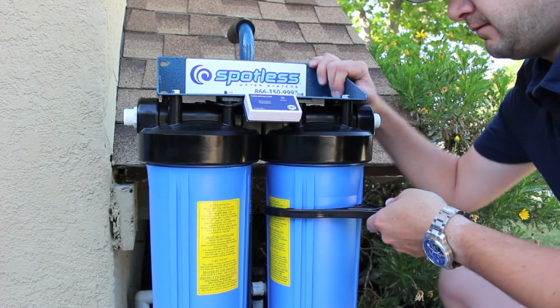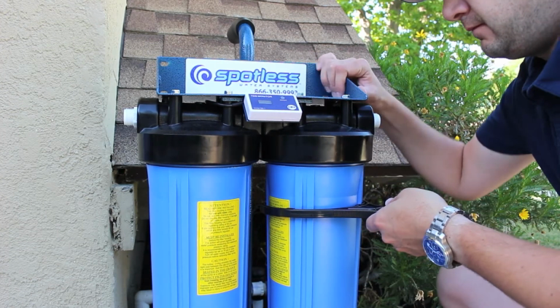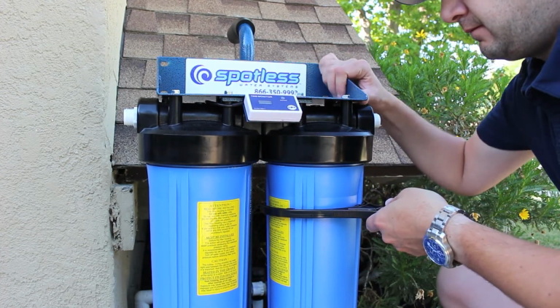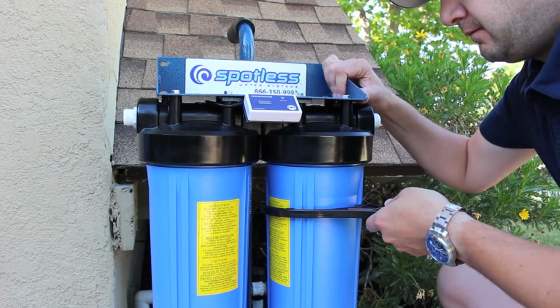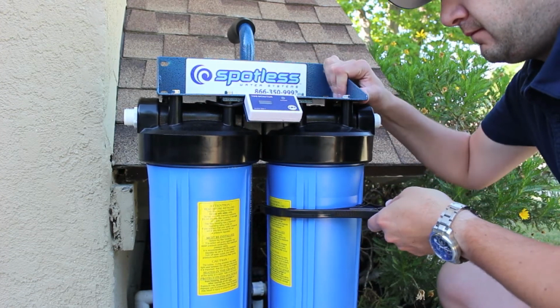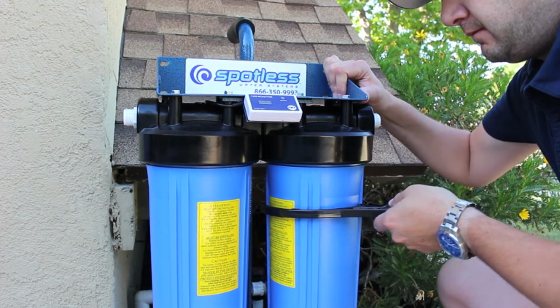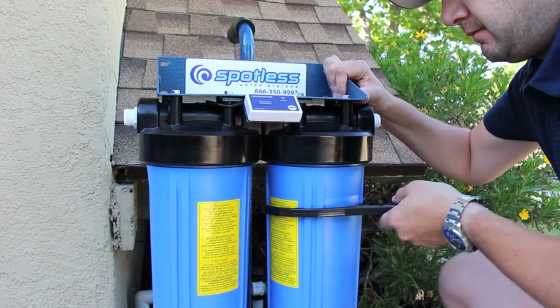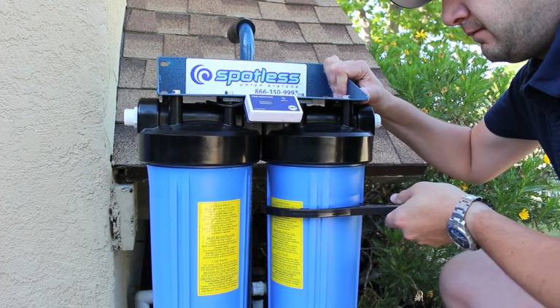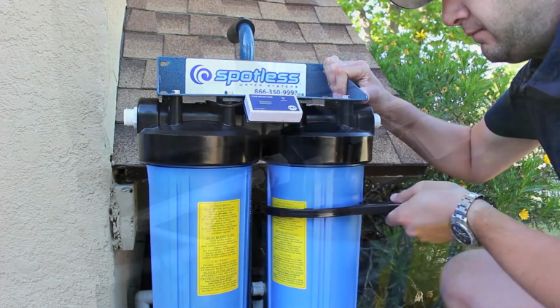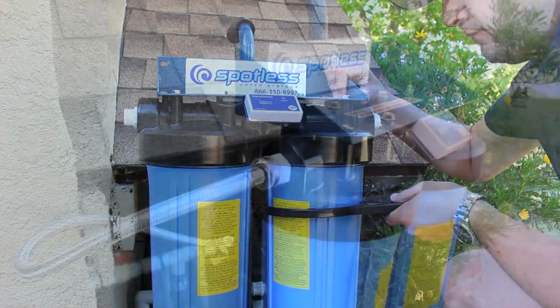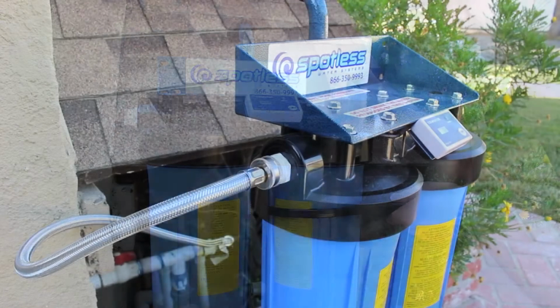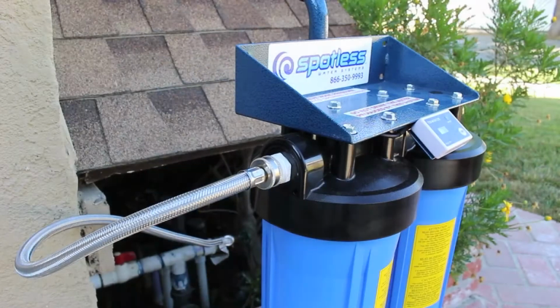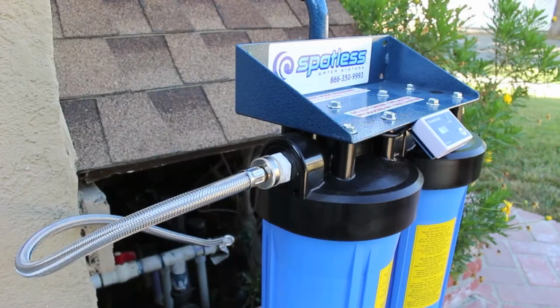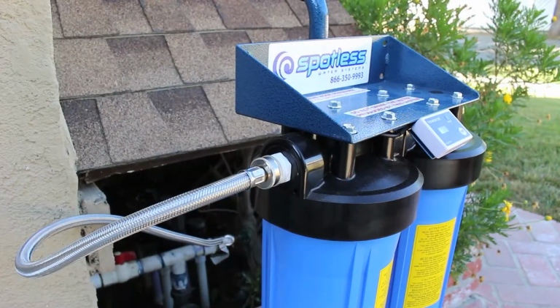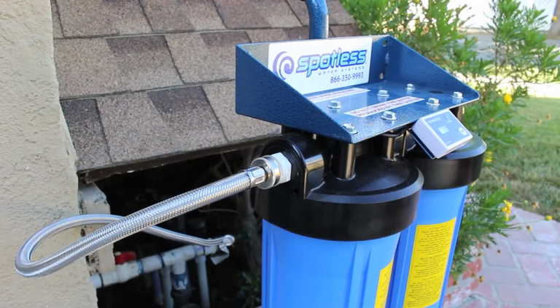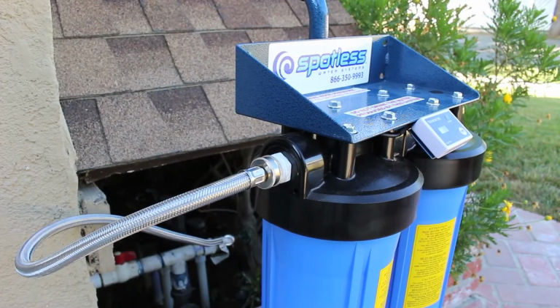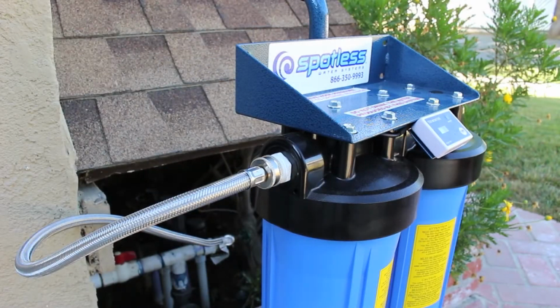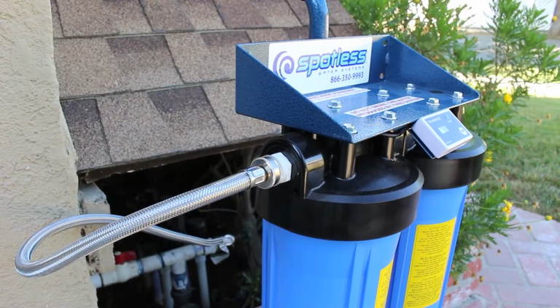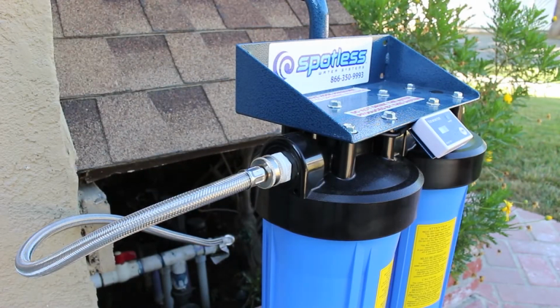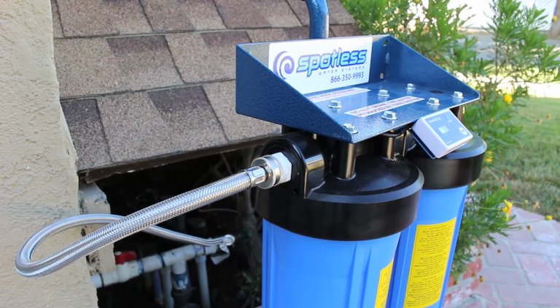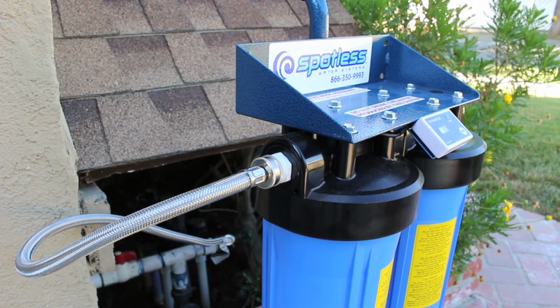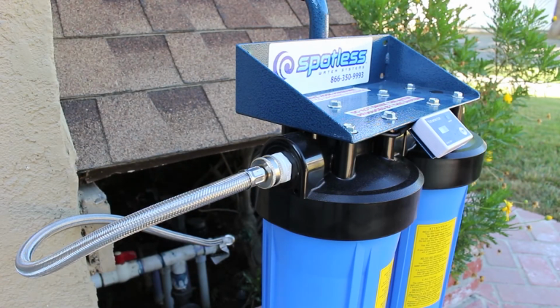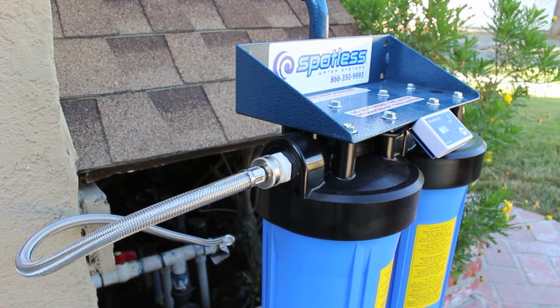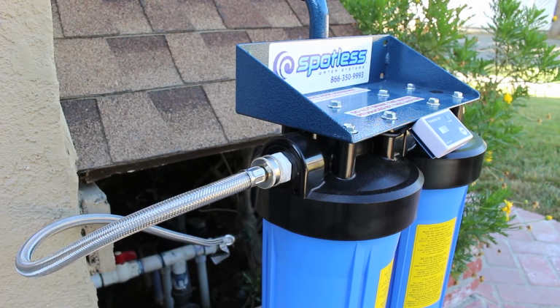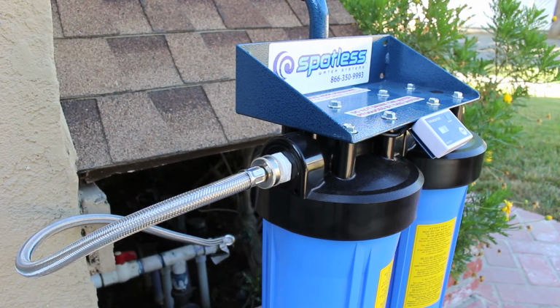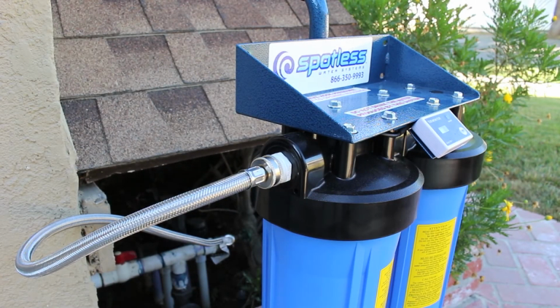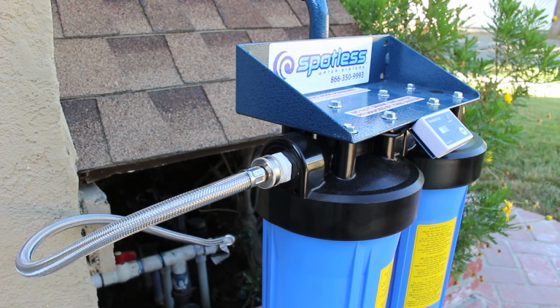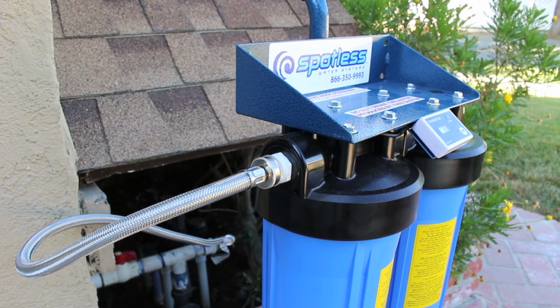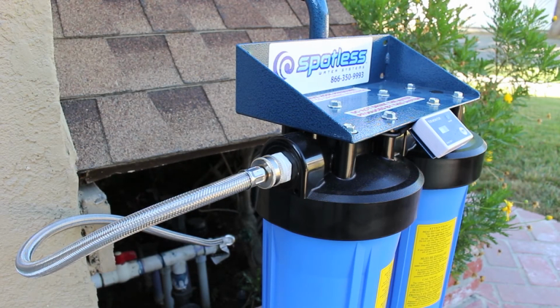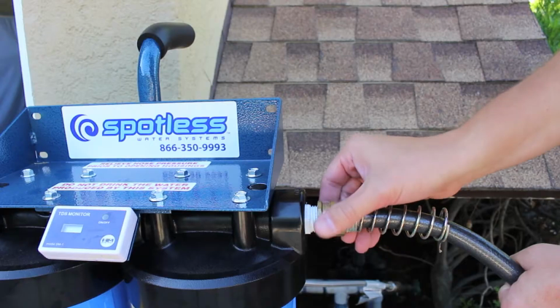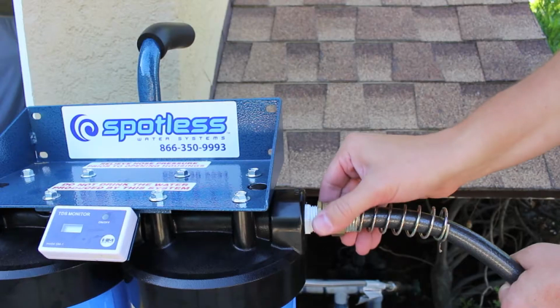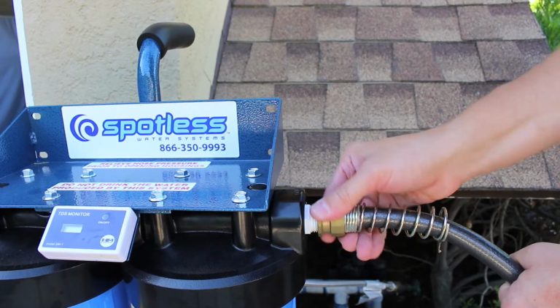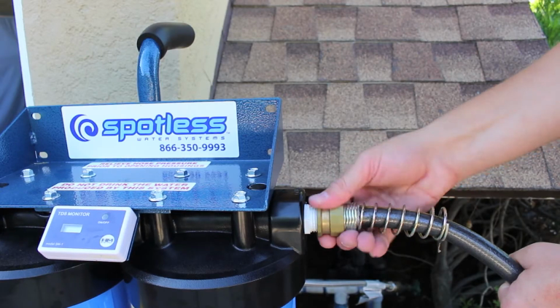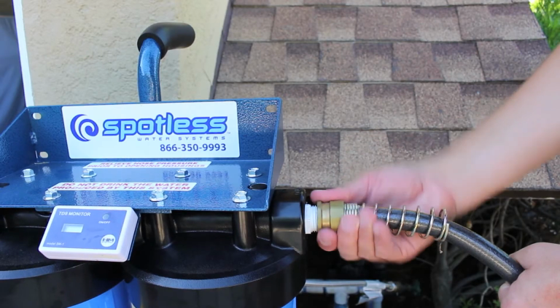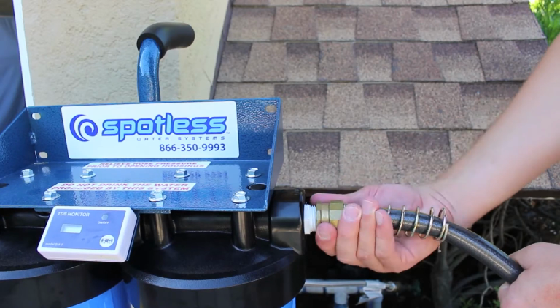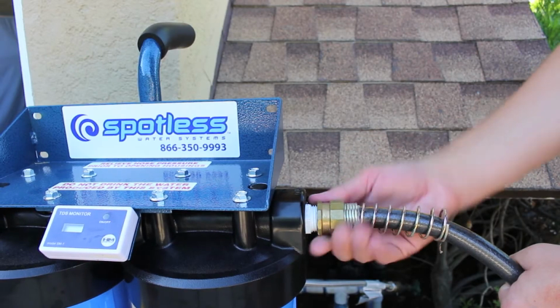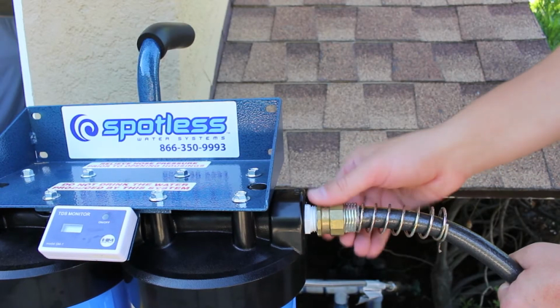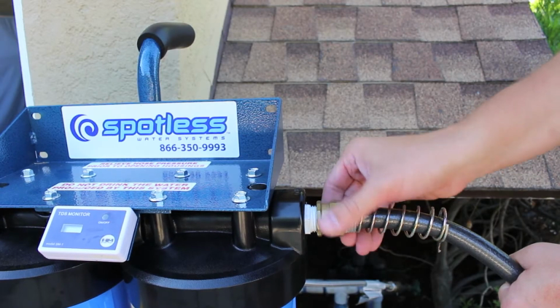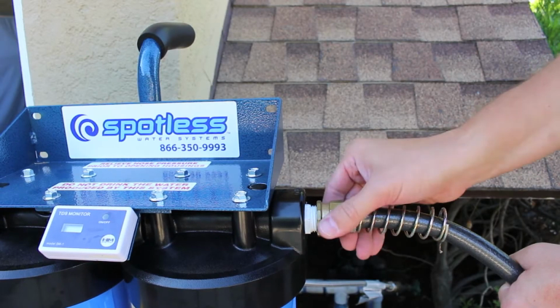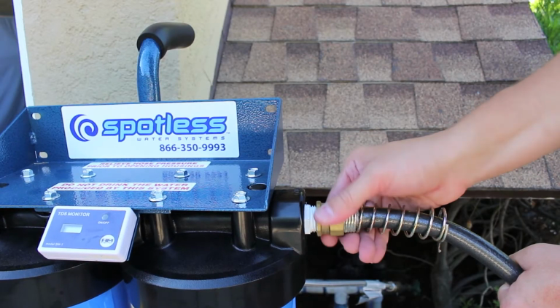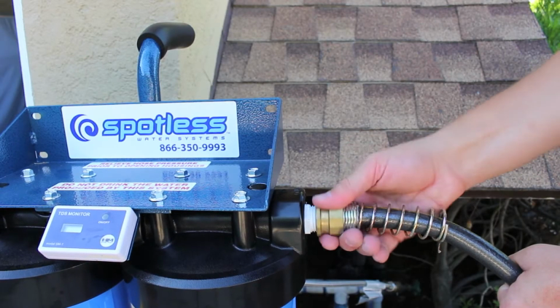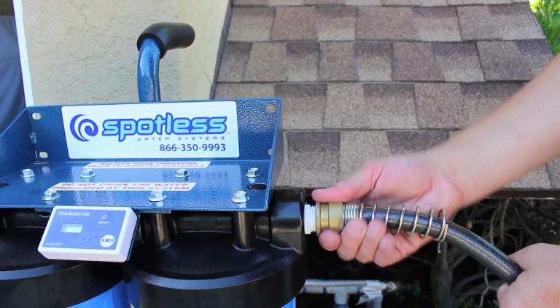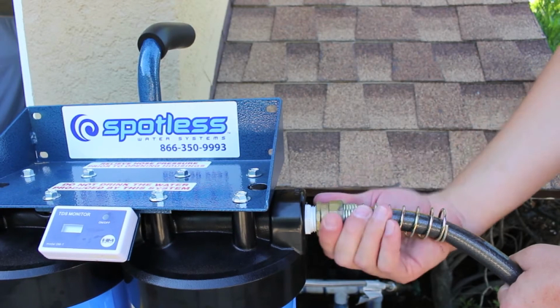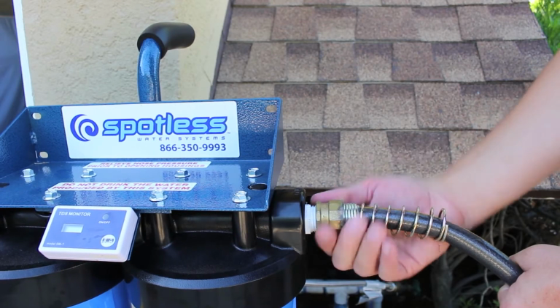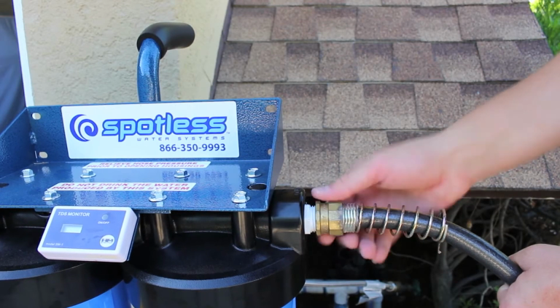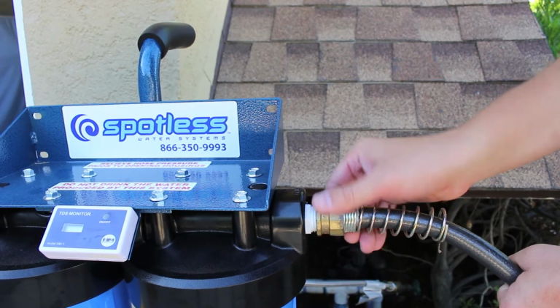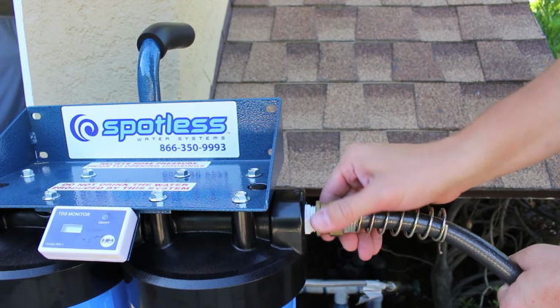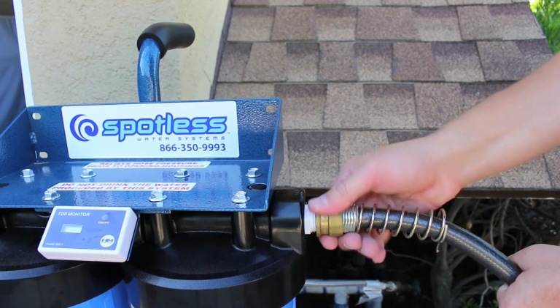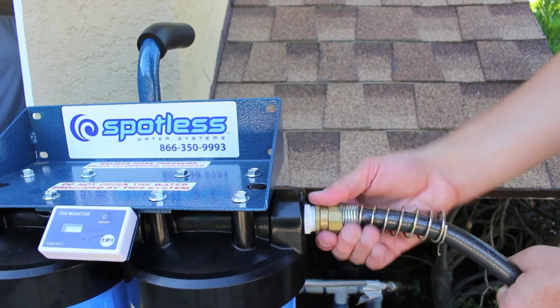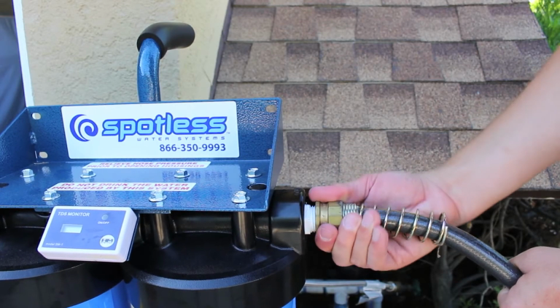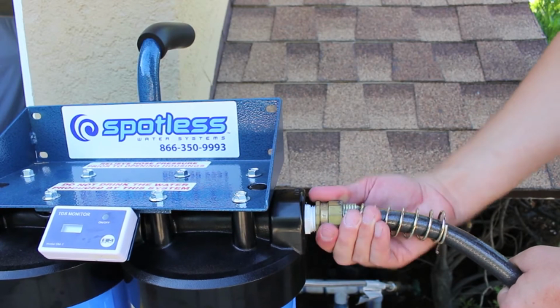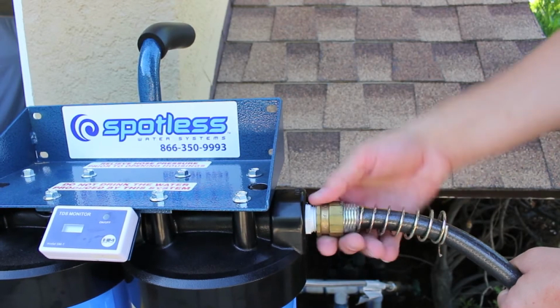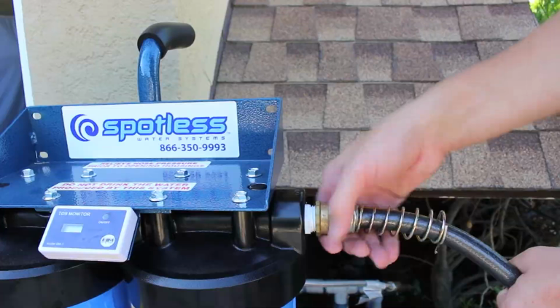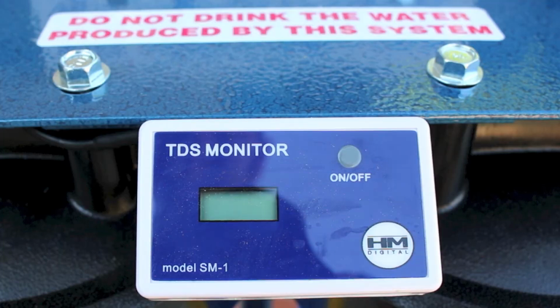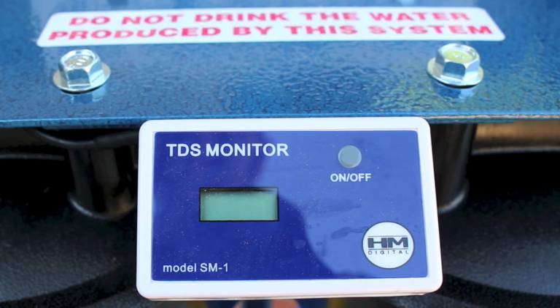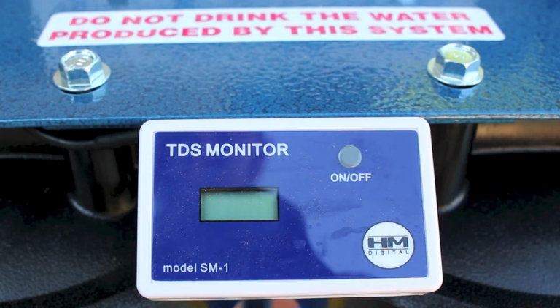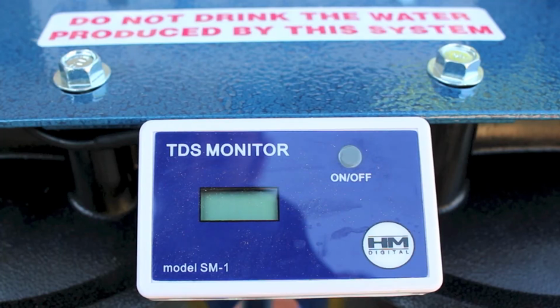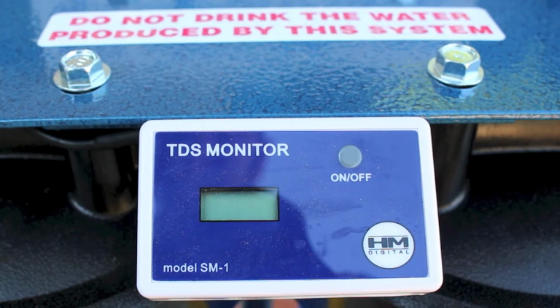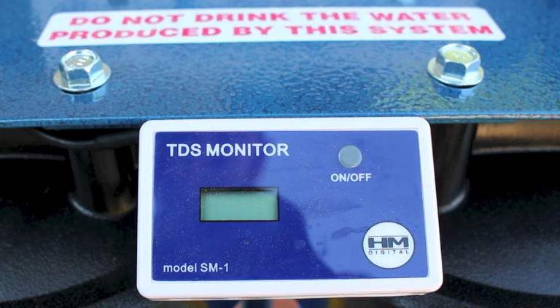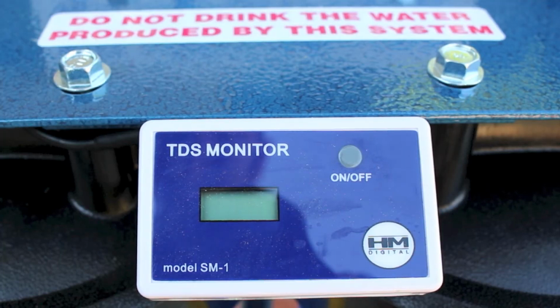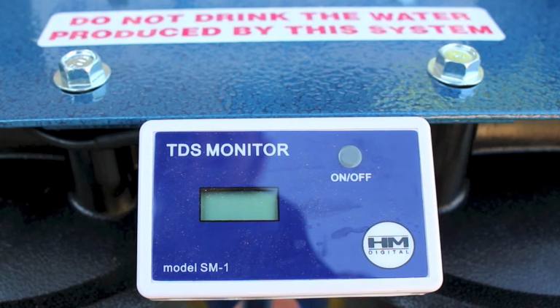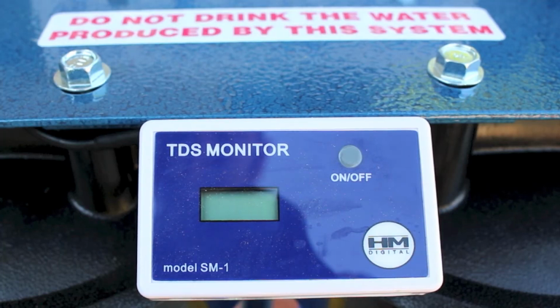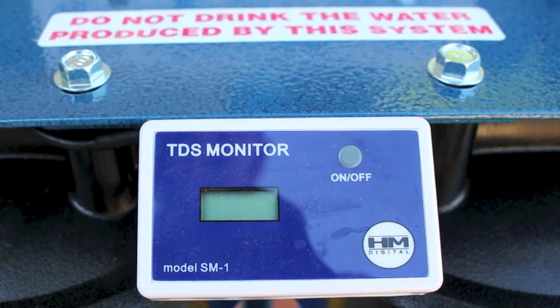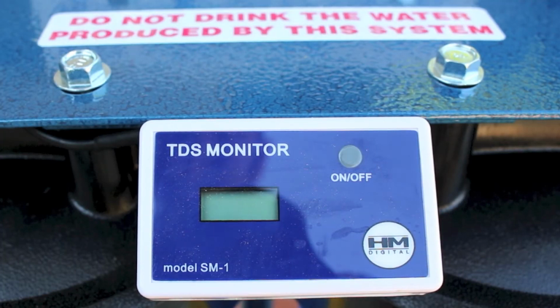The Spotless Water System includes a battery powered water quality monitor. Use this to monitor the filtration quality of the water that the machine uses.